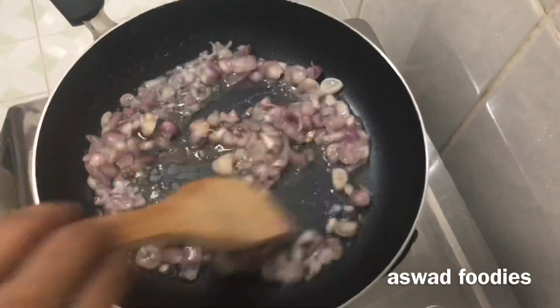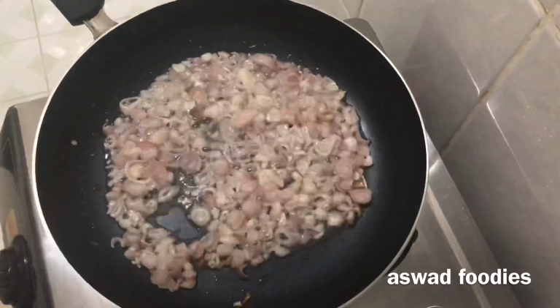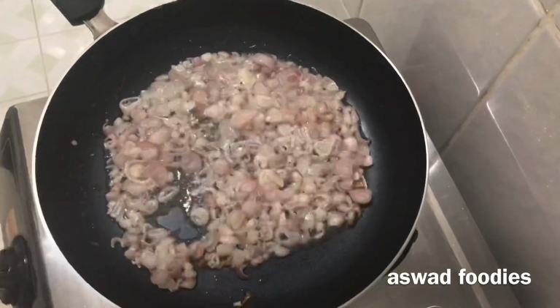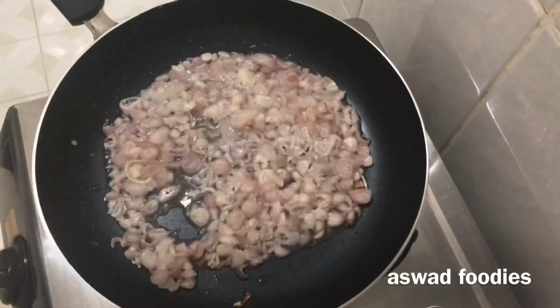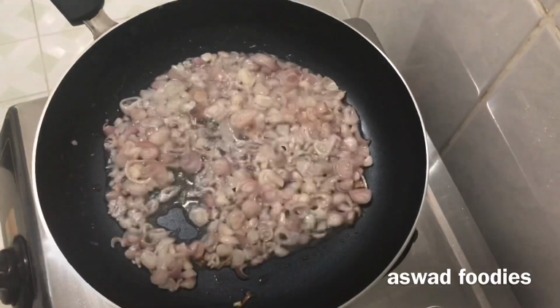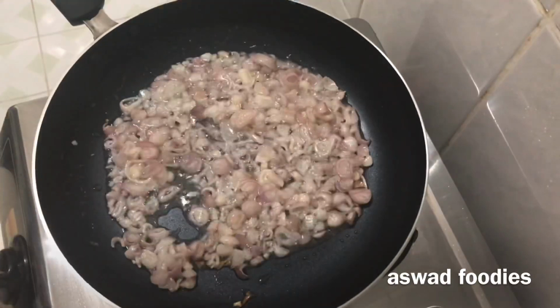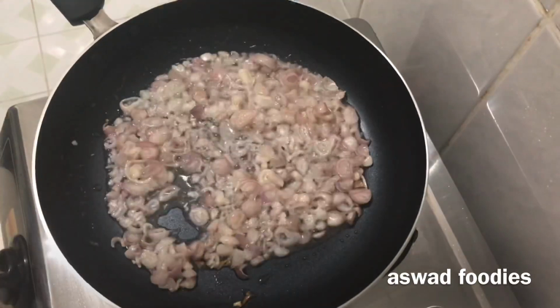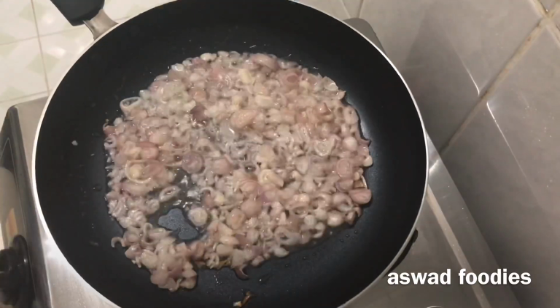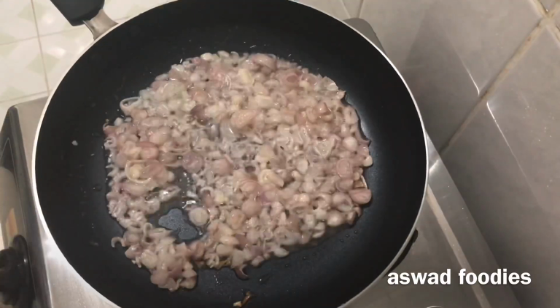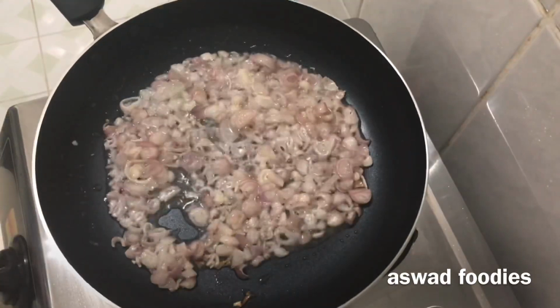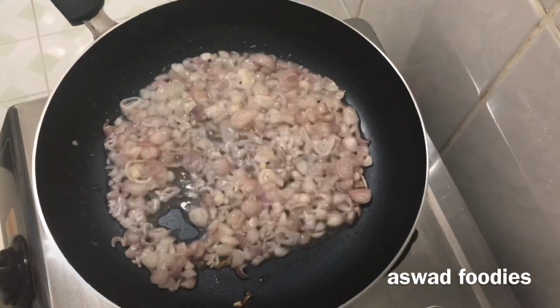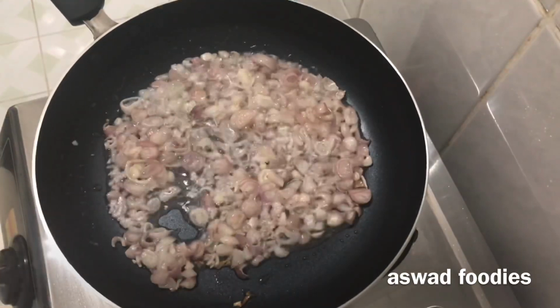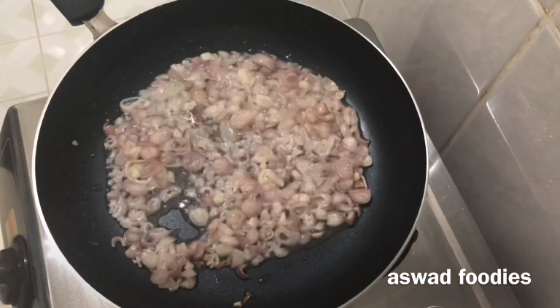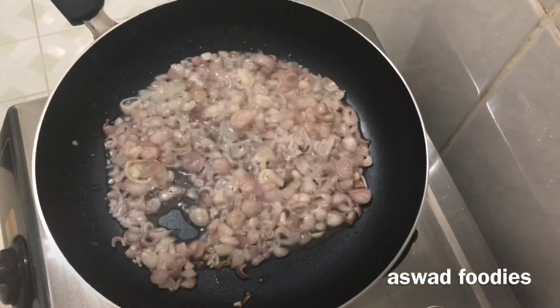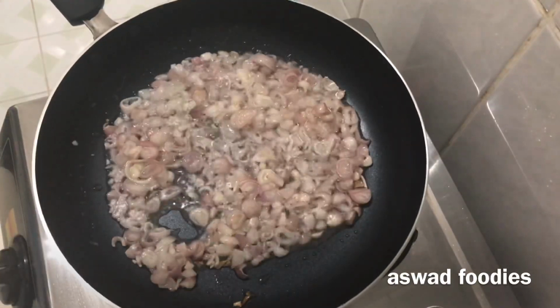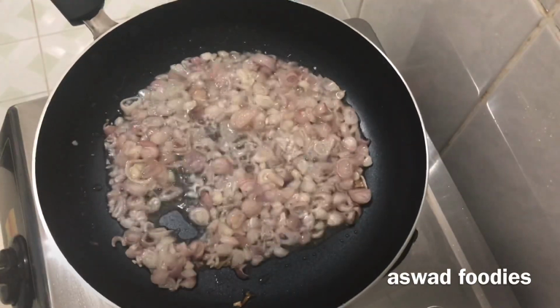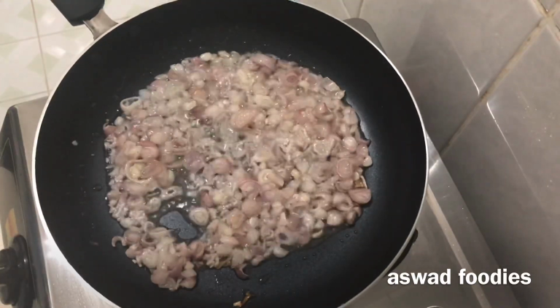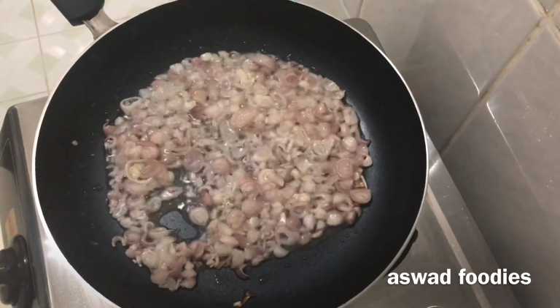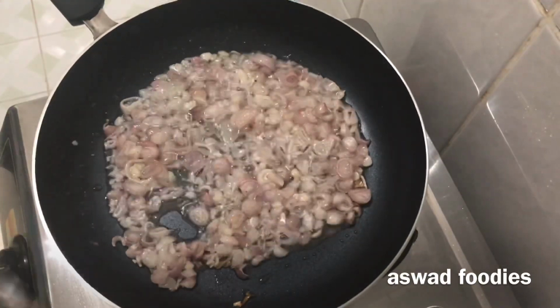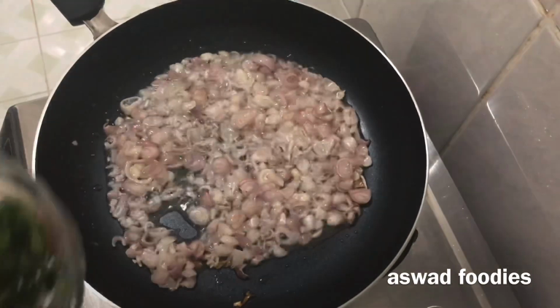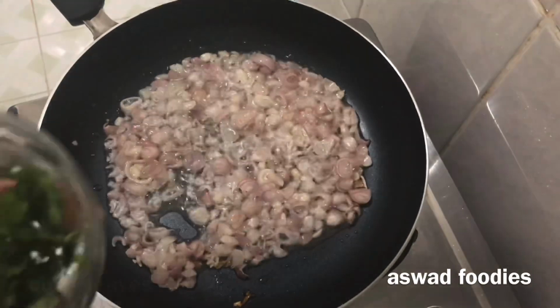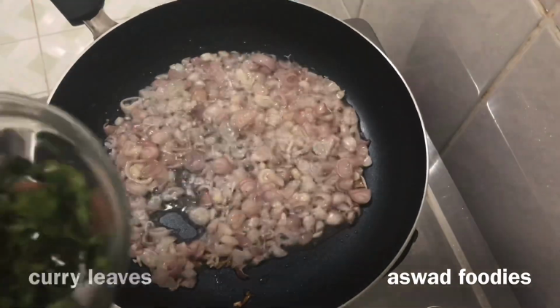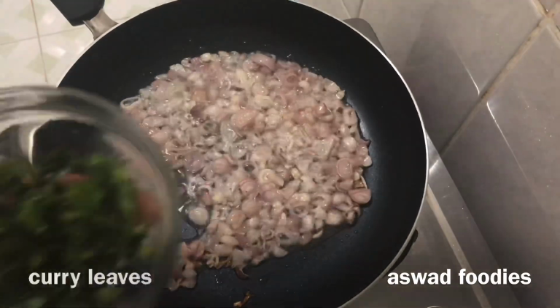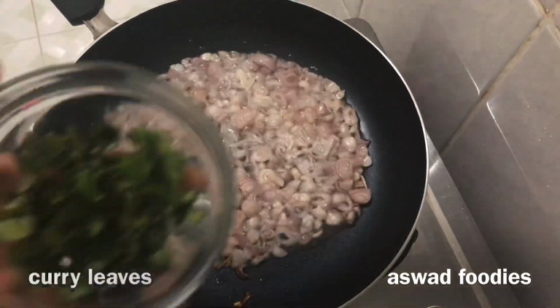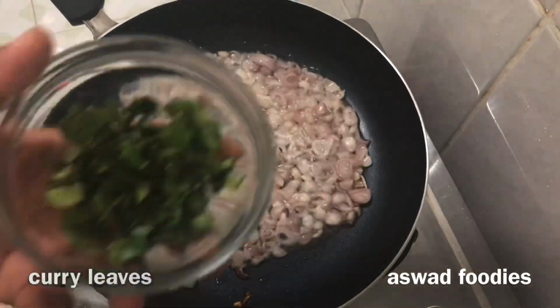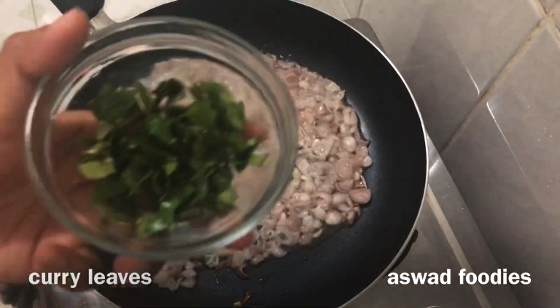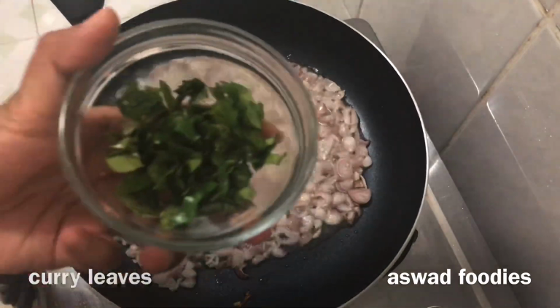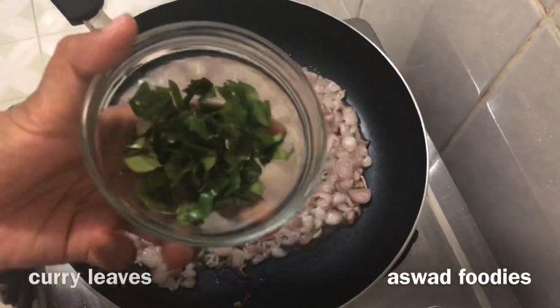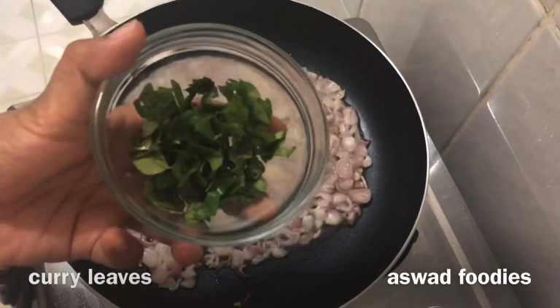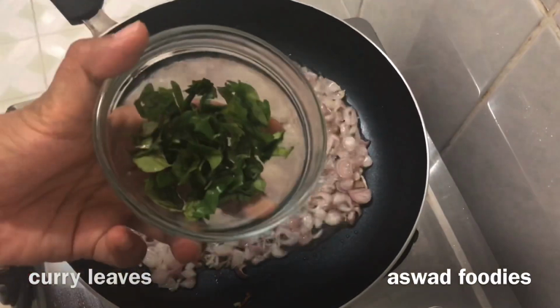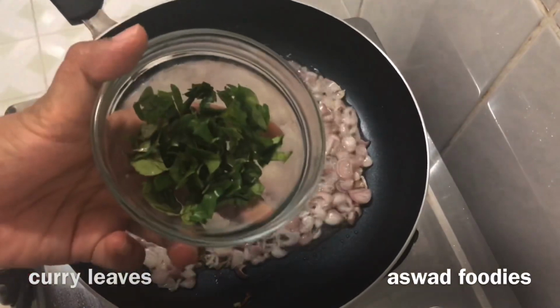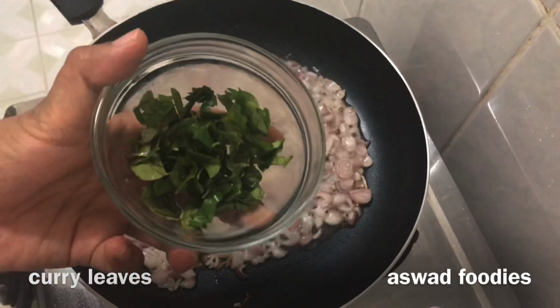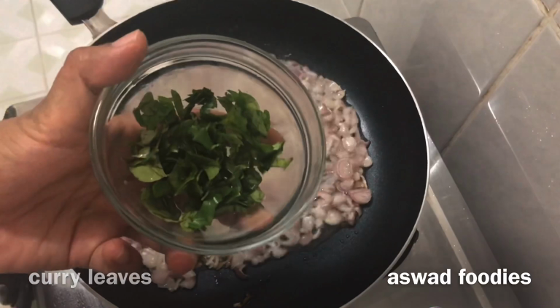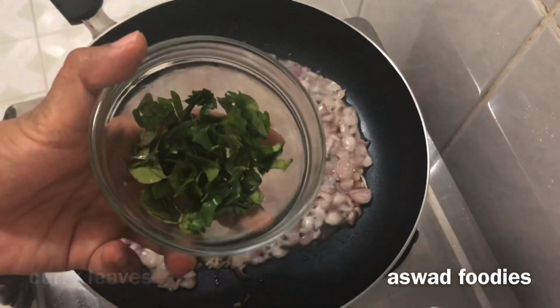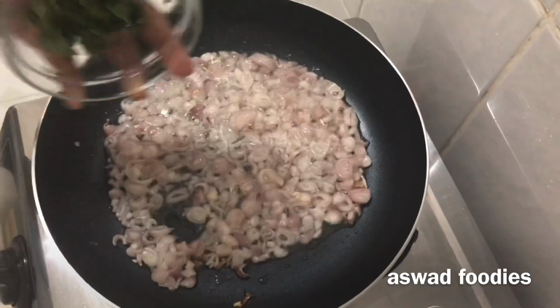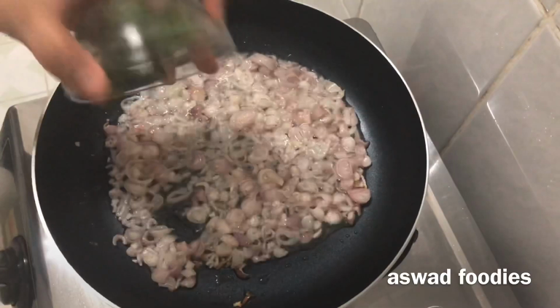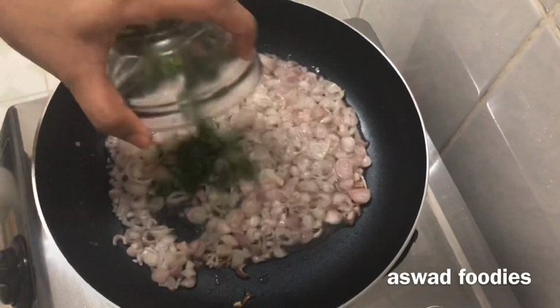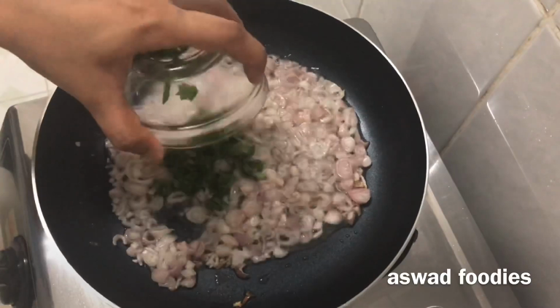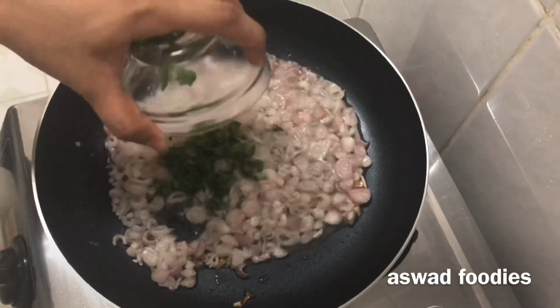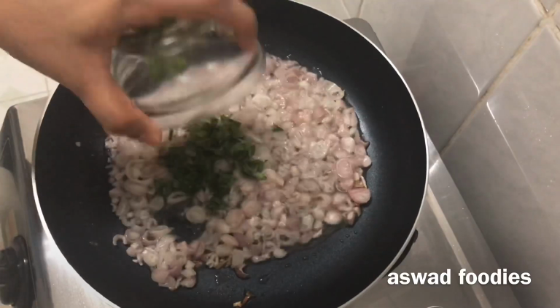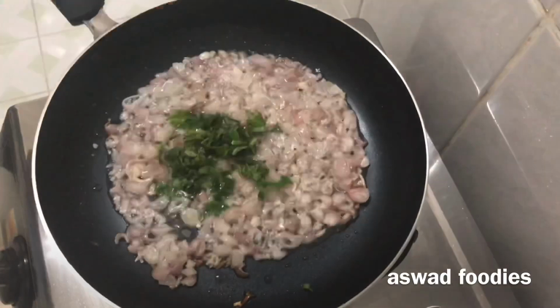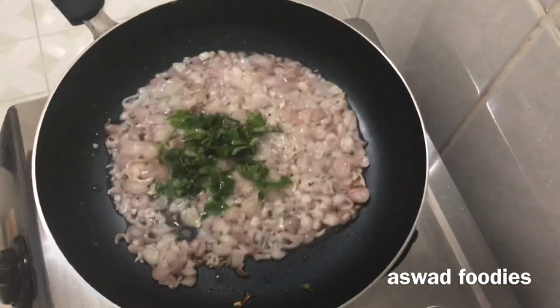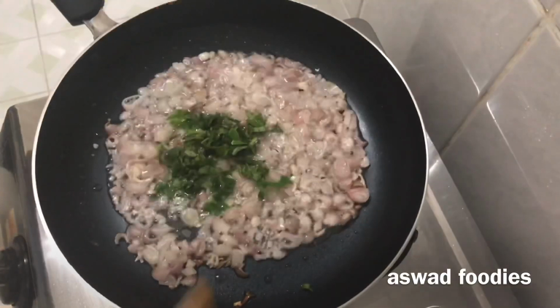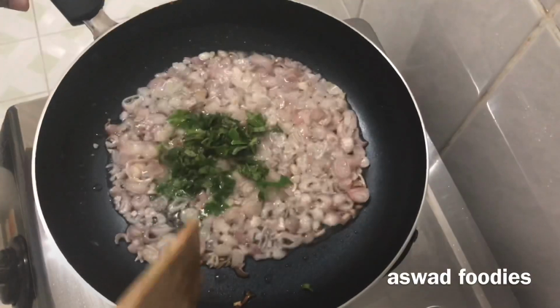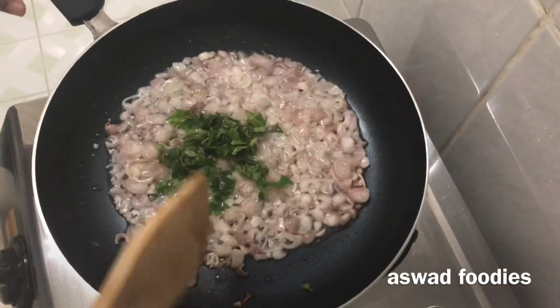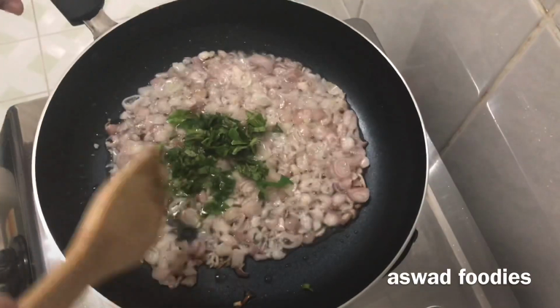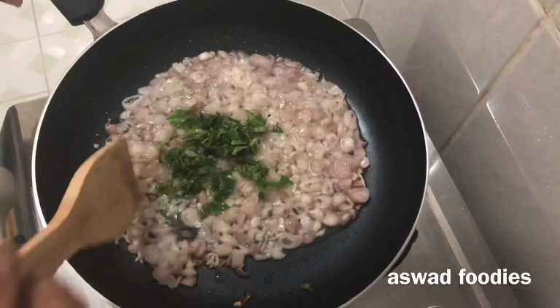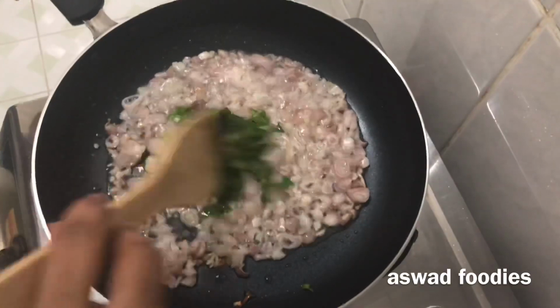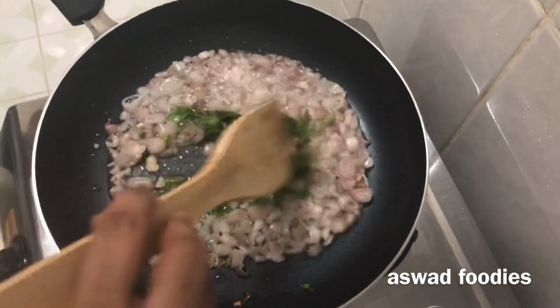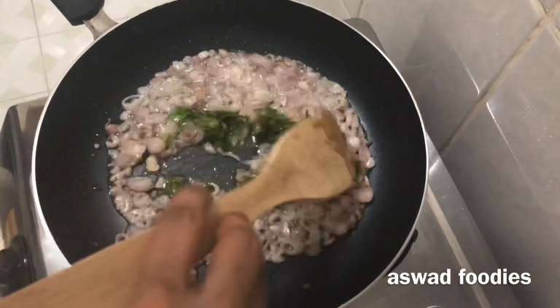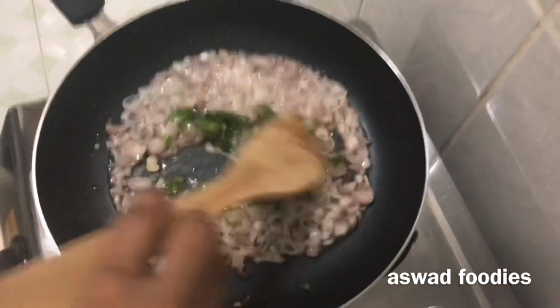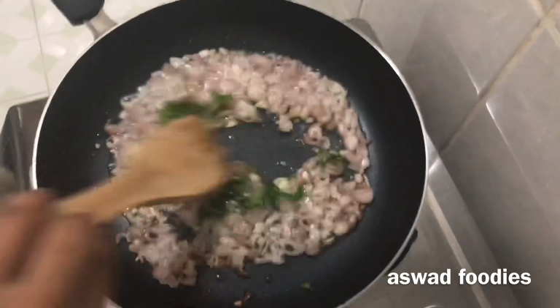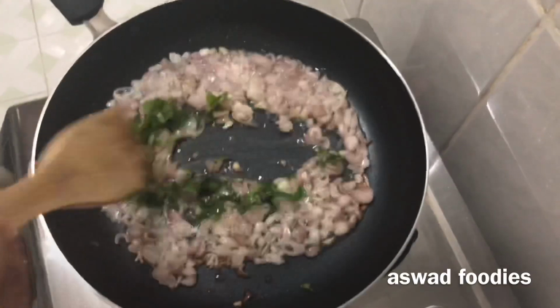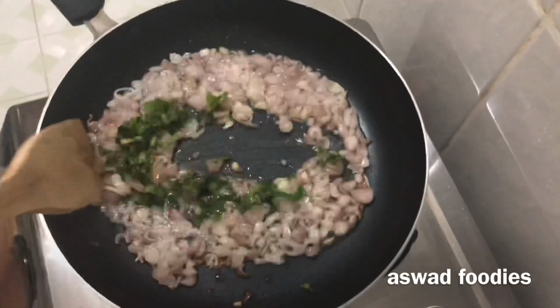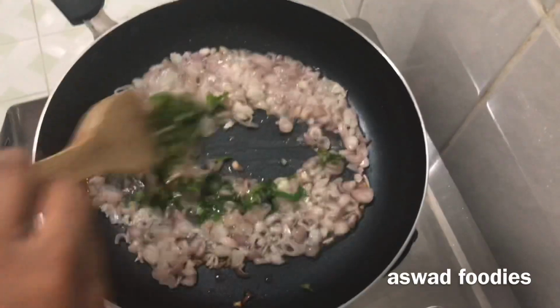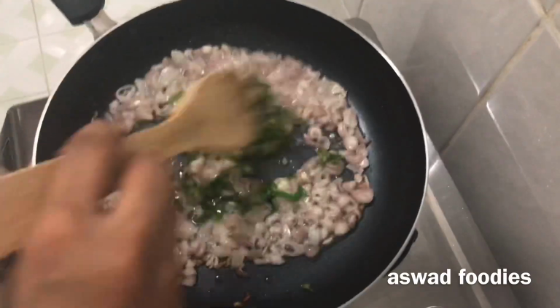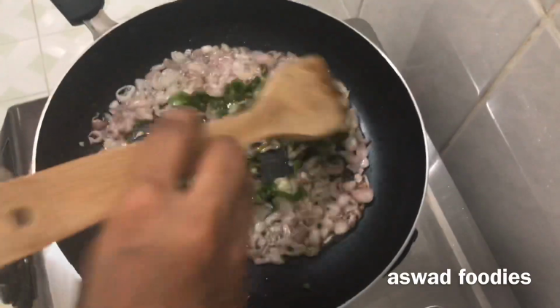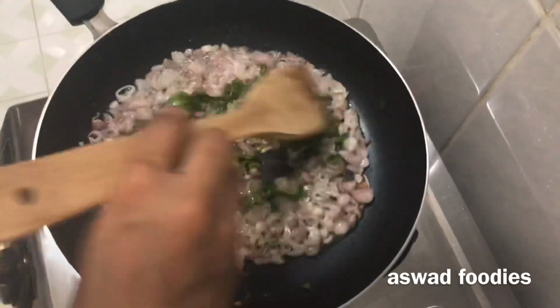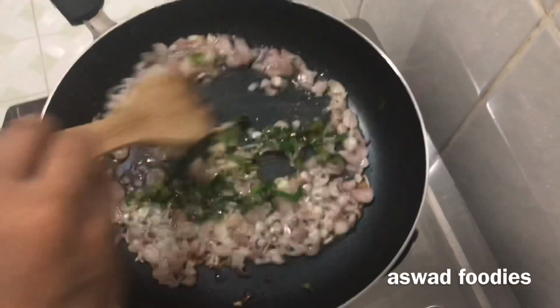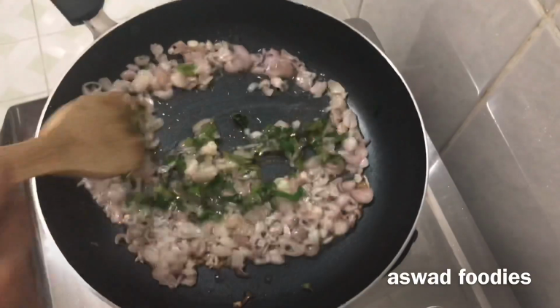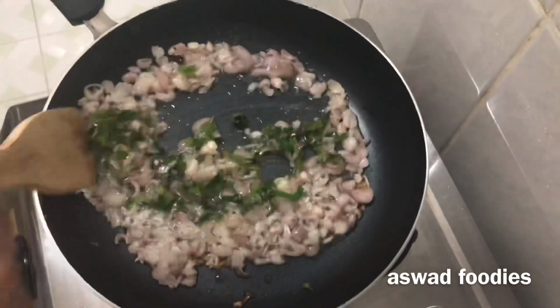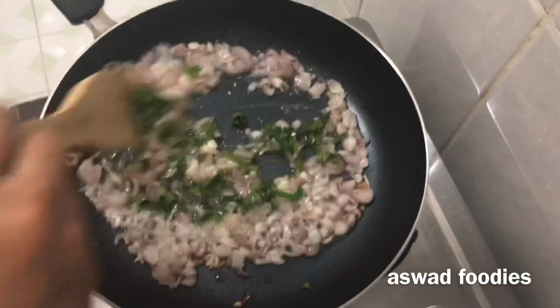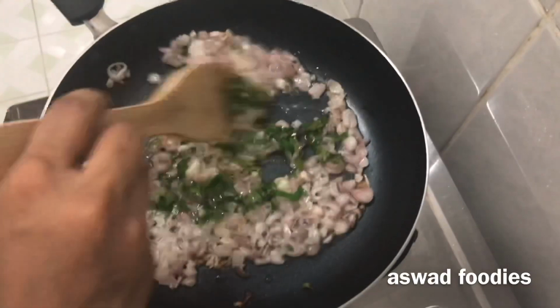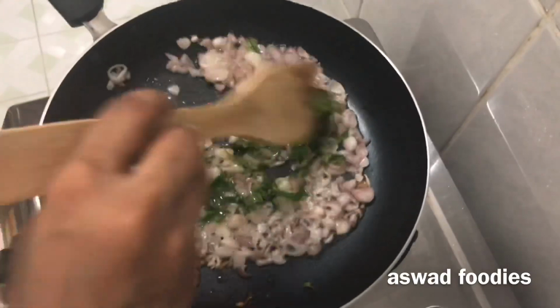Put the curry leaves in here. We will put in the dark spice mix.